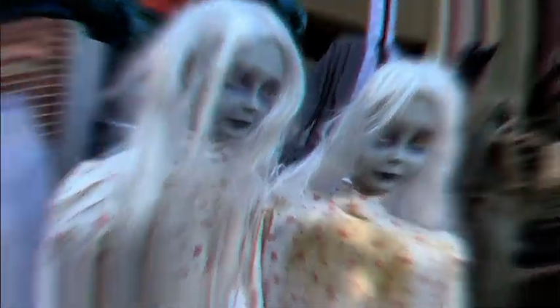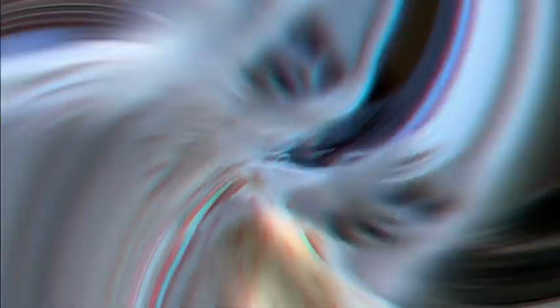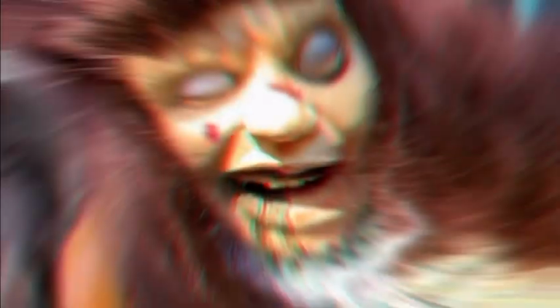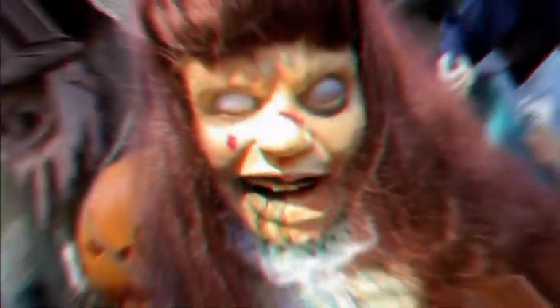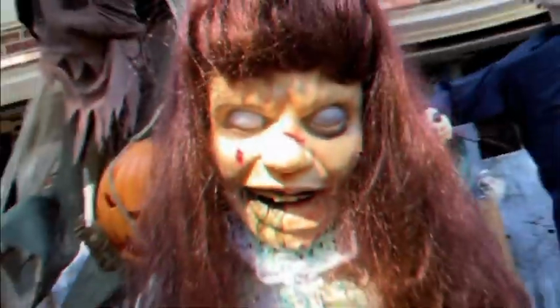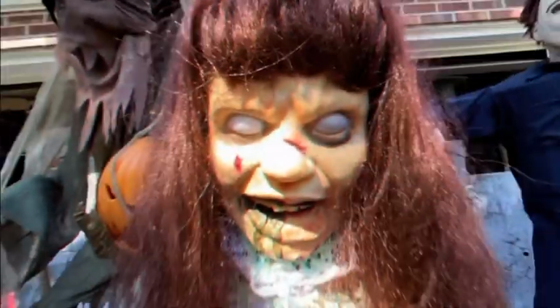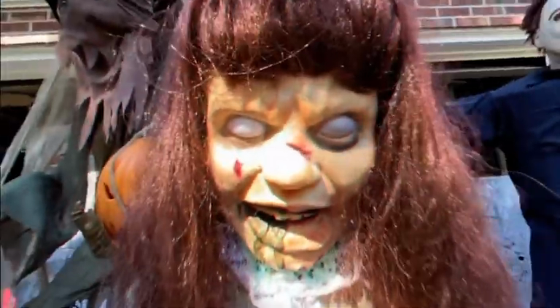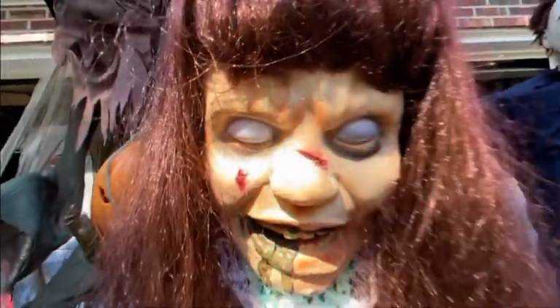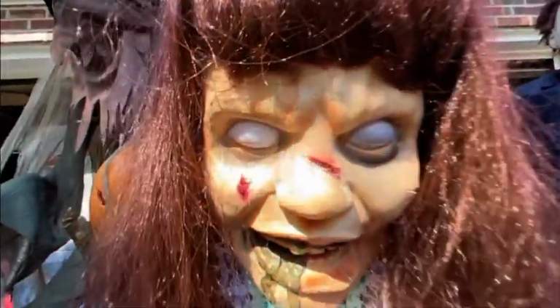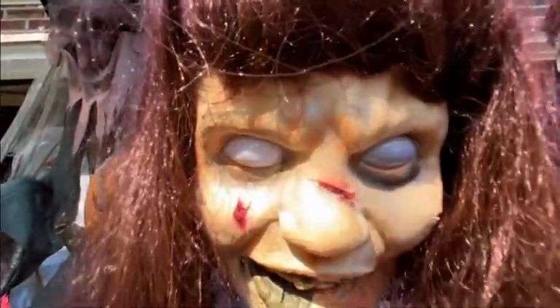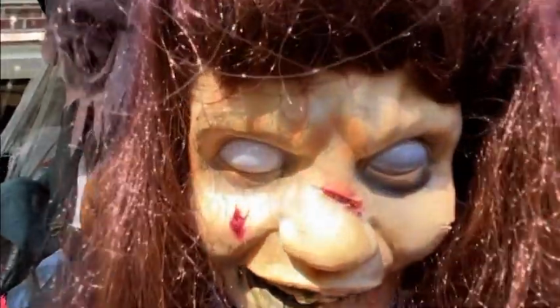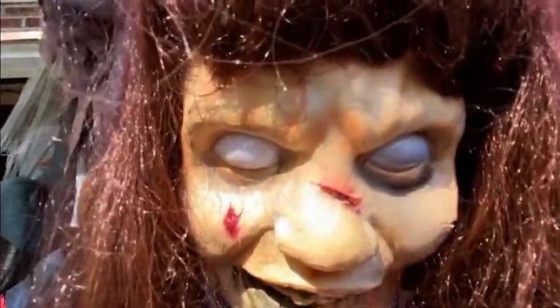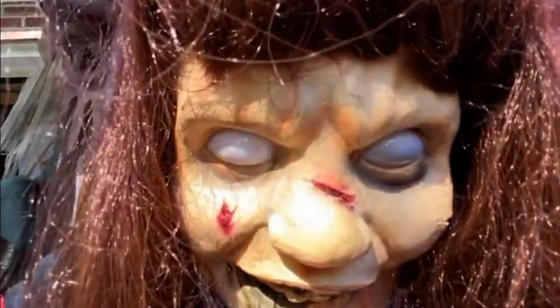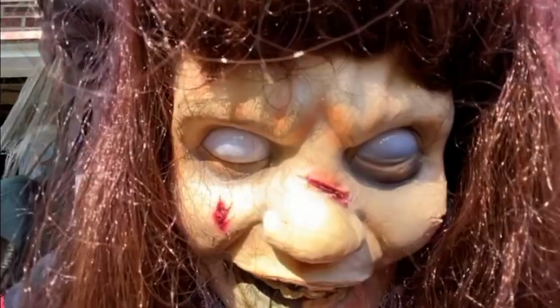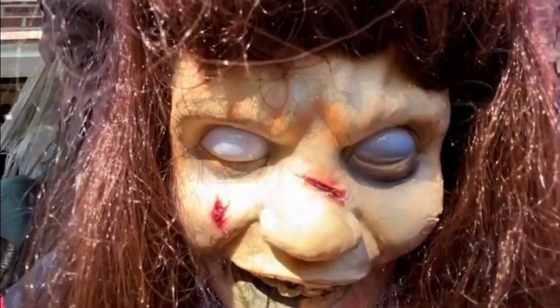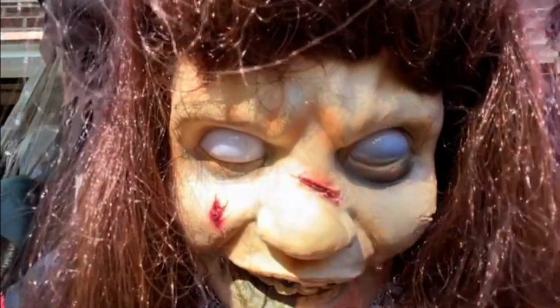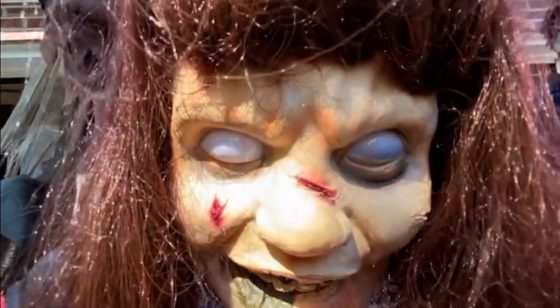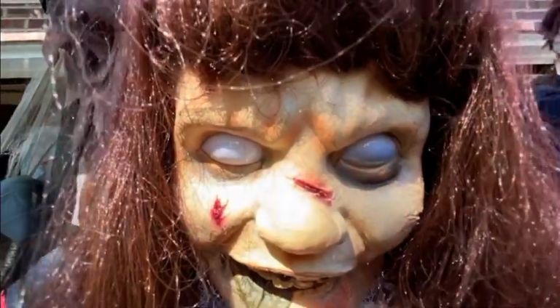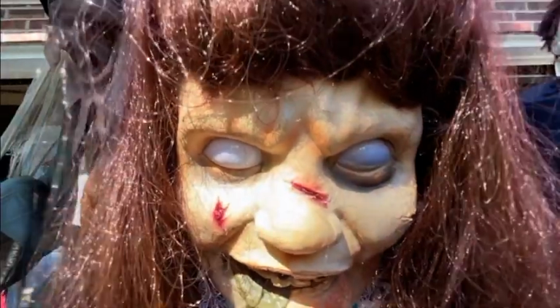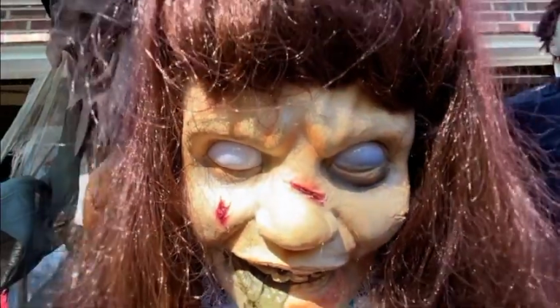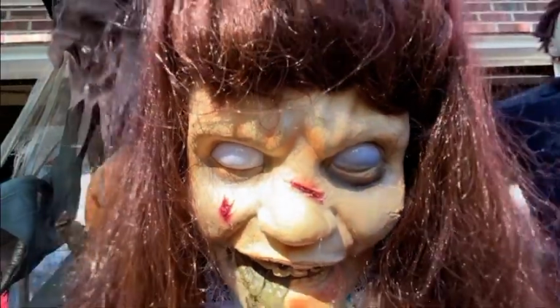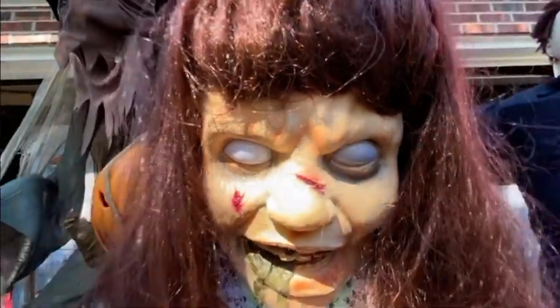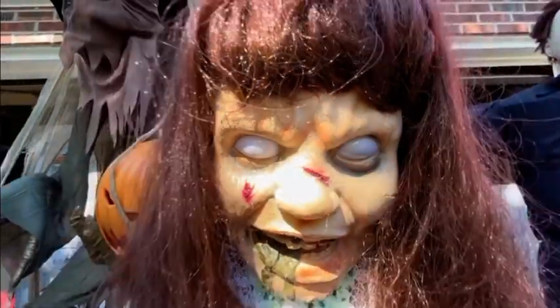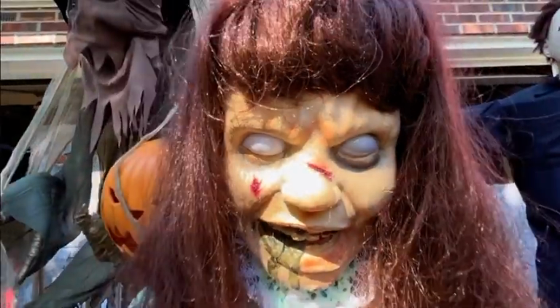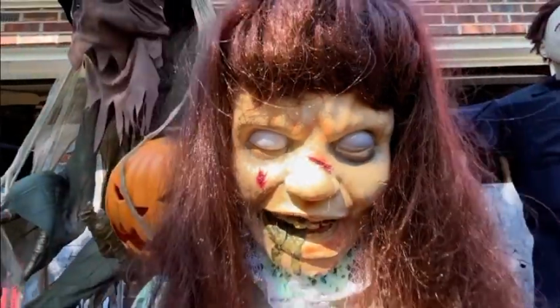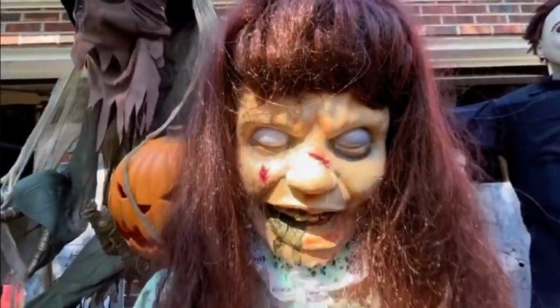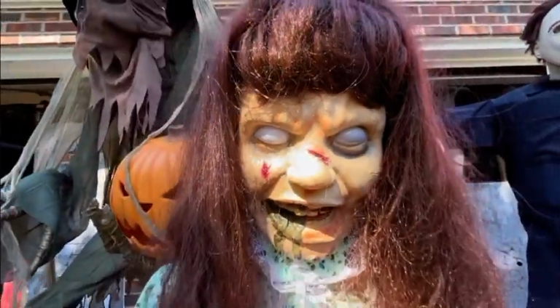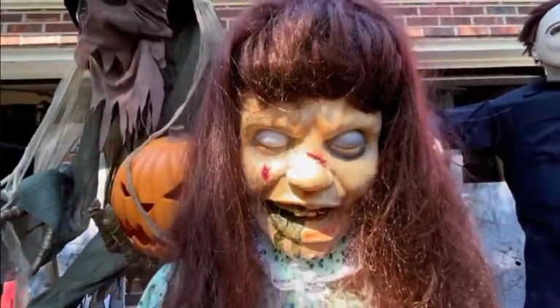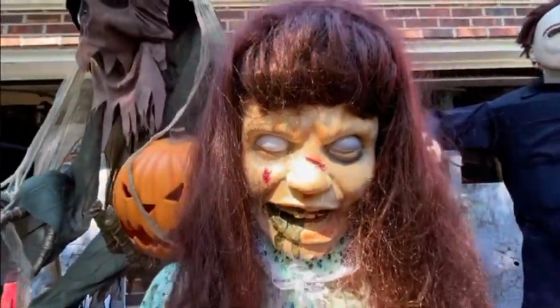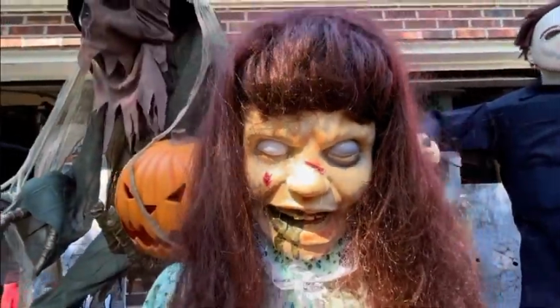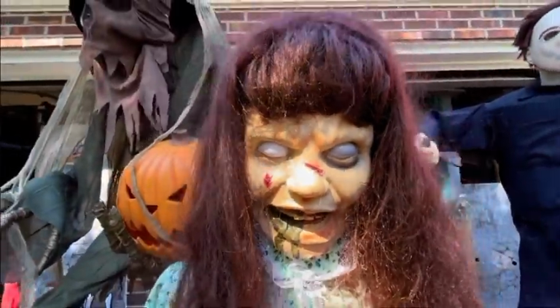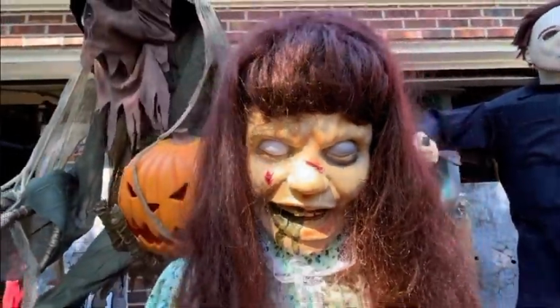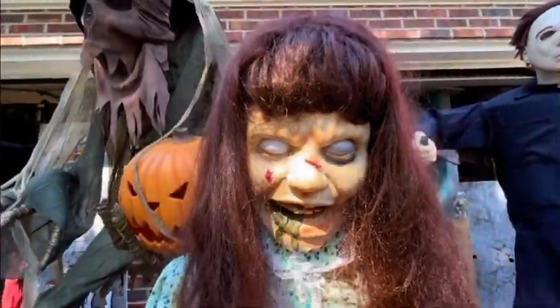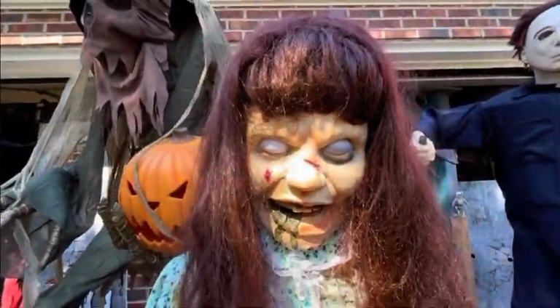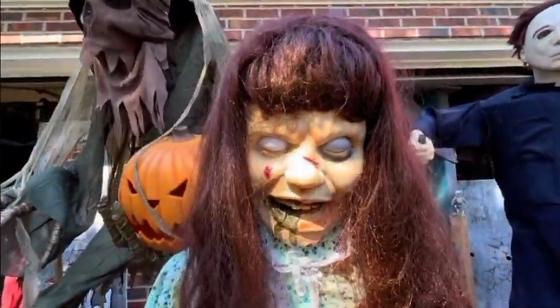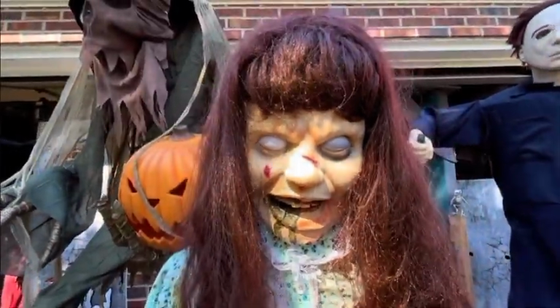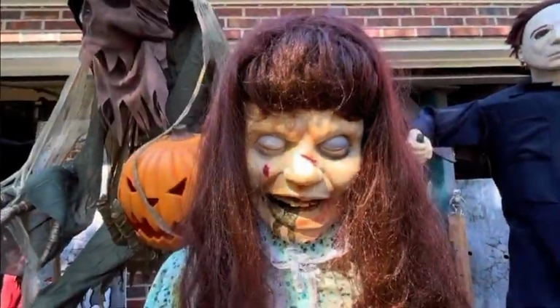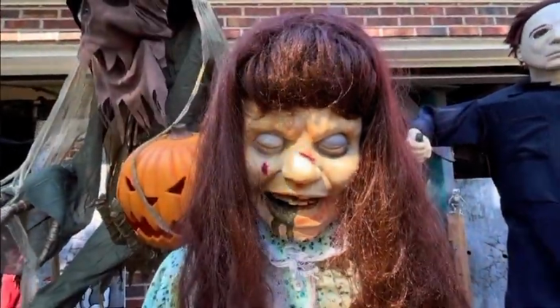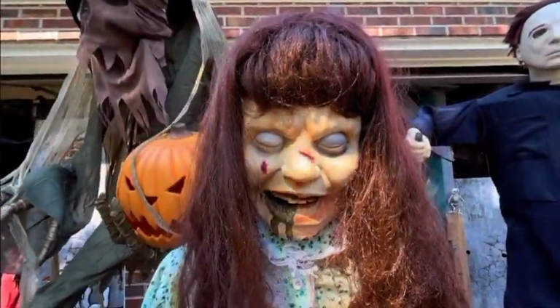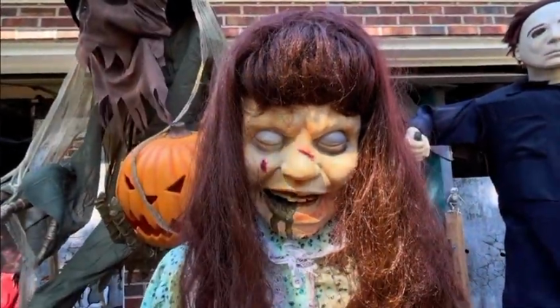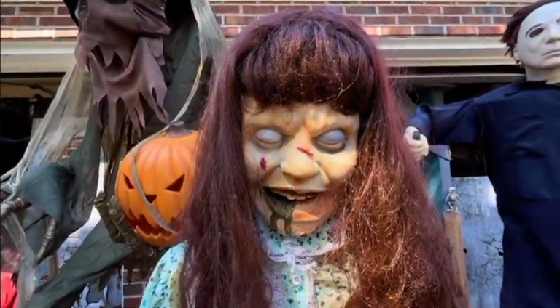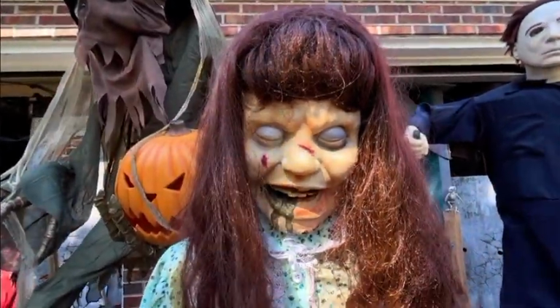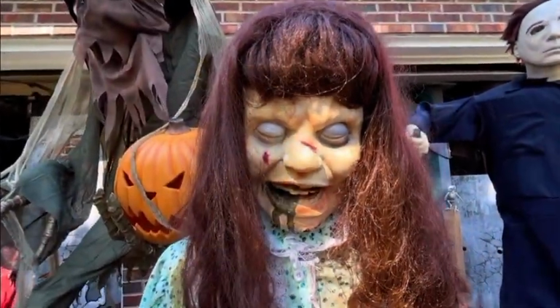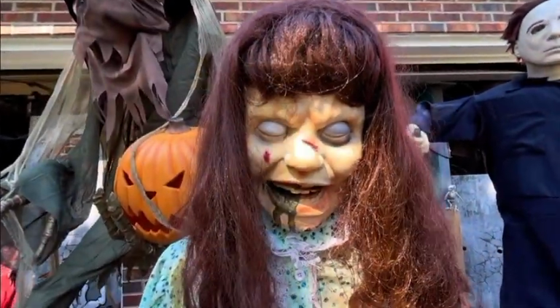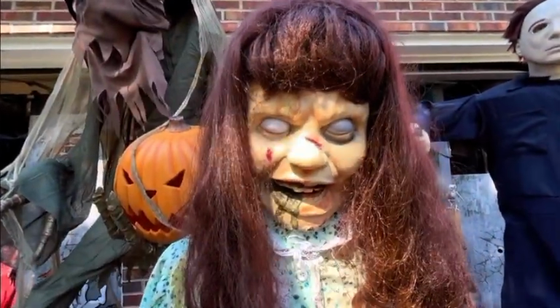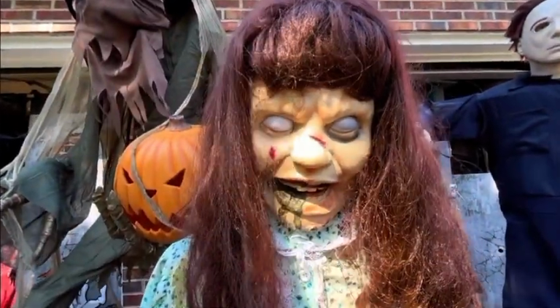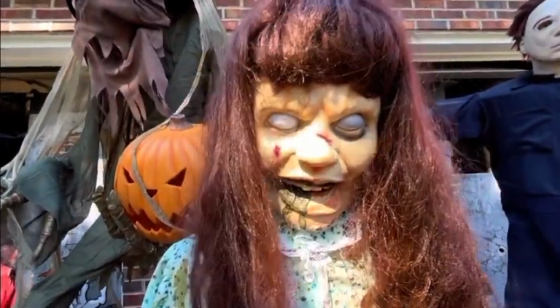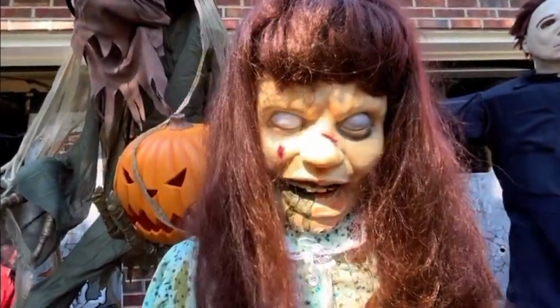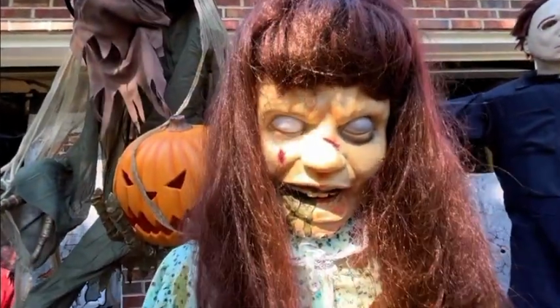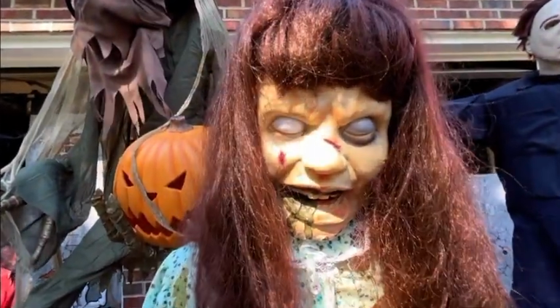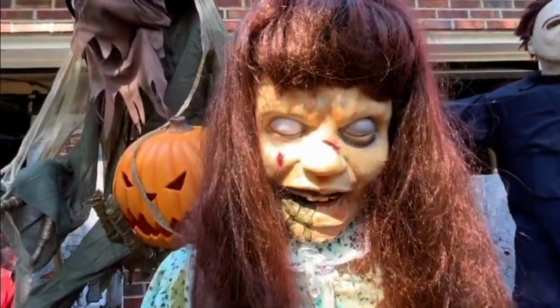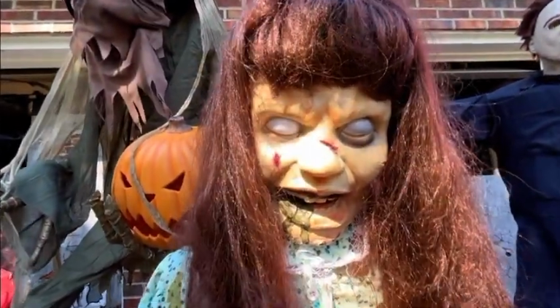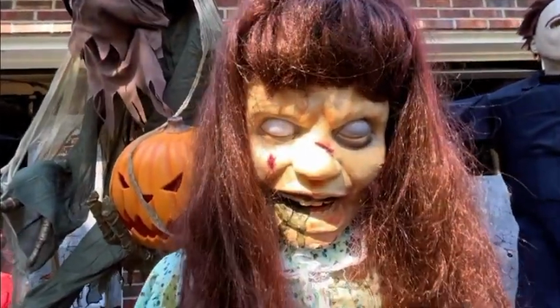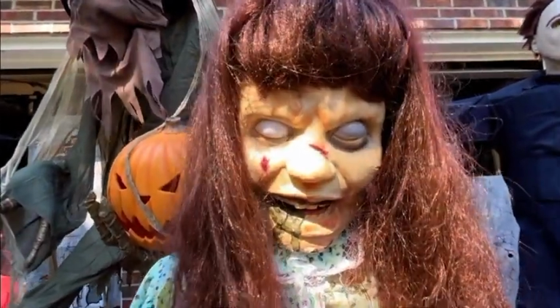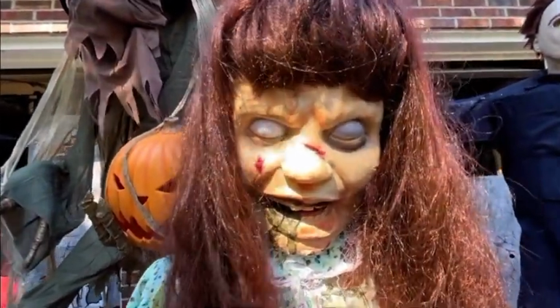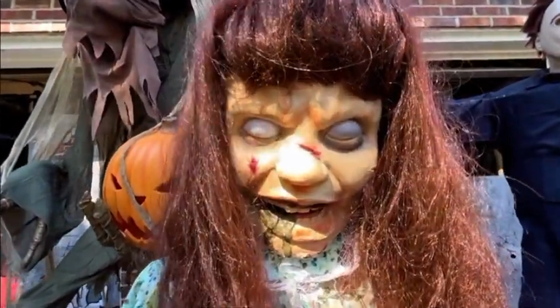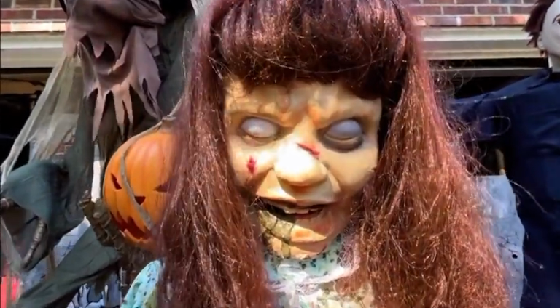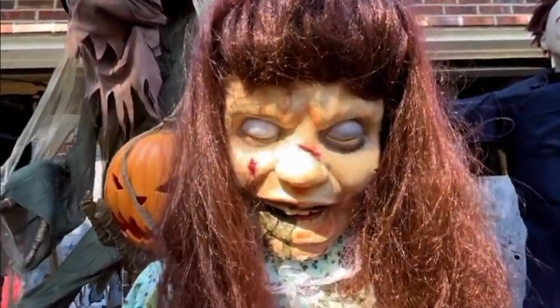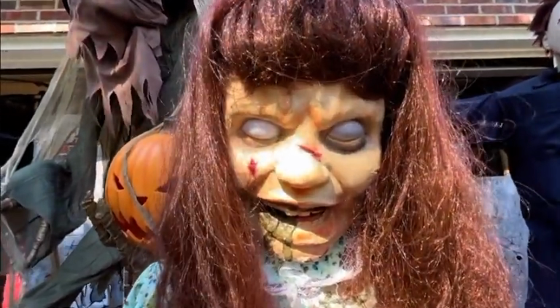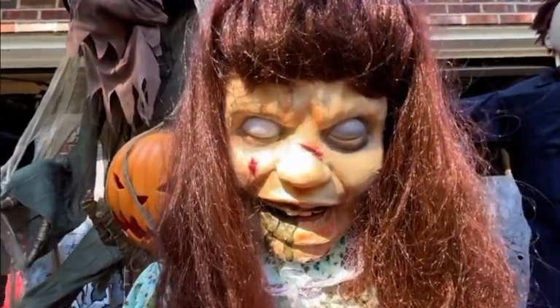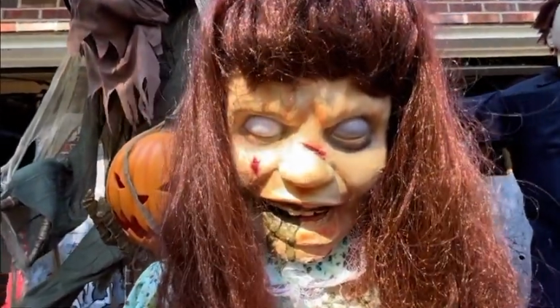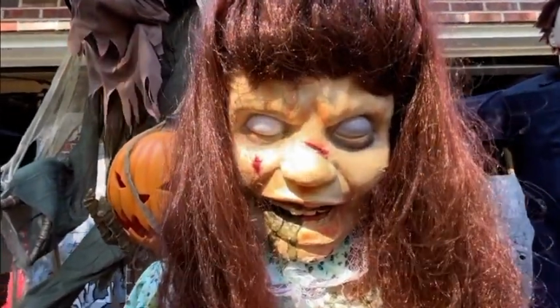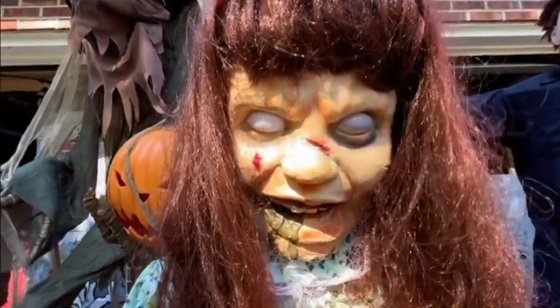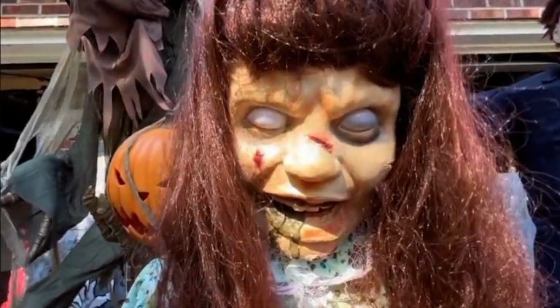Here's my second animatronic — Reagan from The Exorcist. I got her in 2018 at Halloween City.